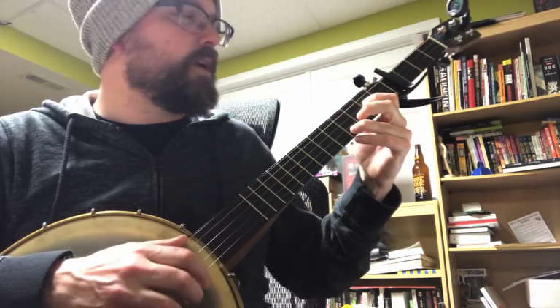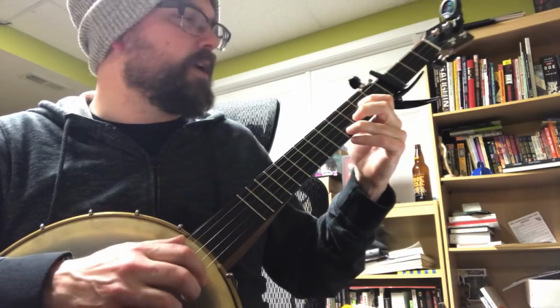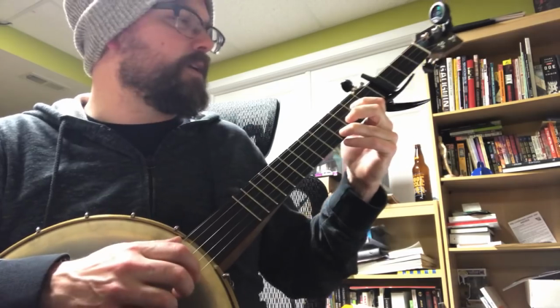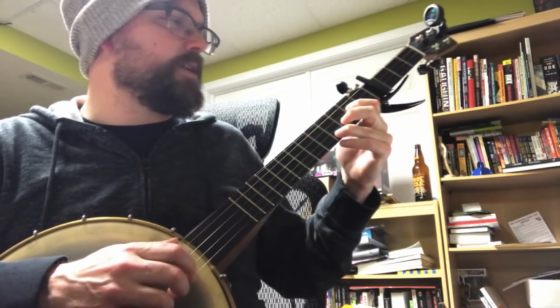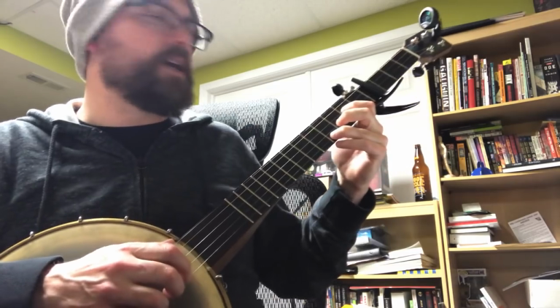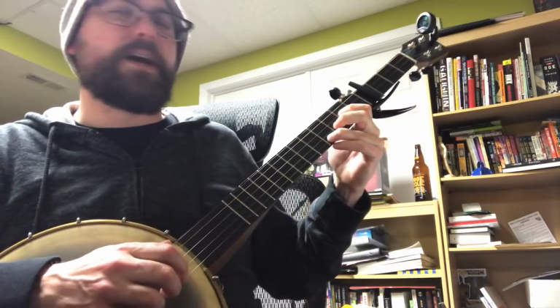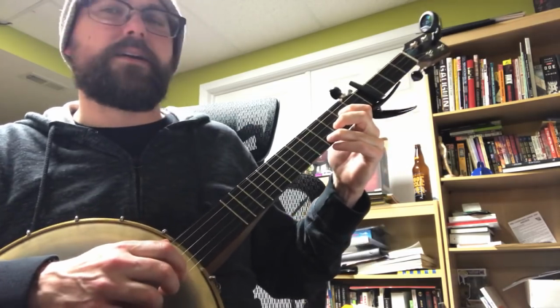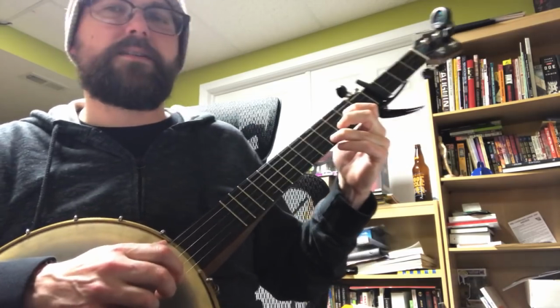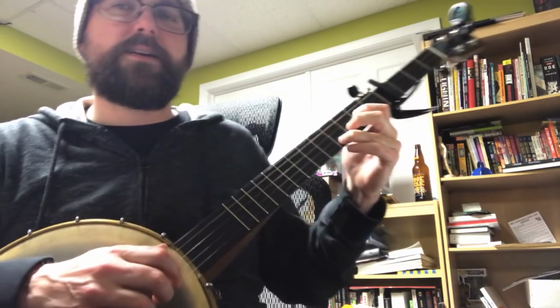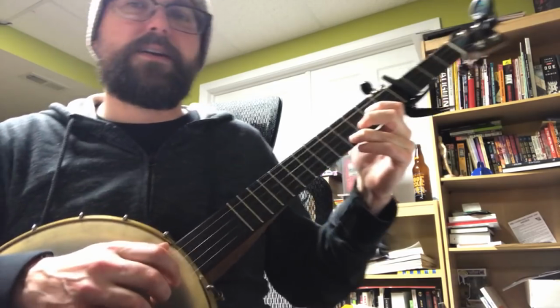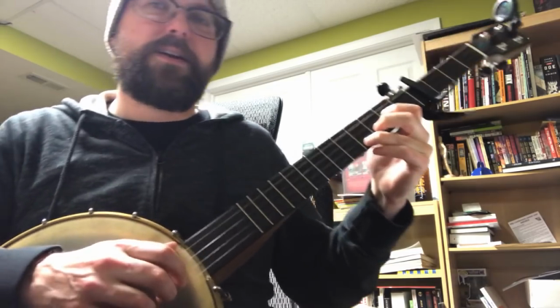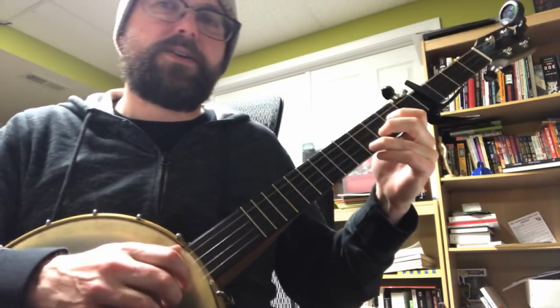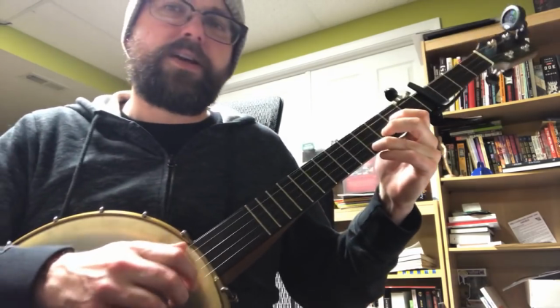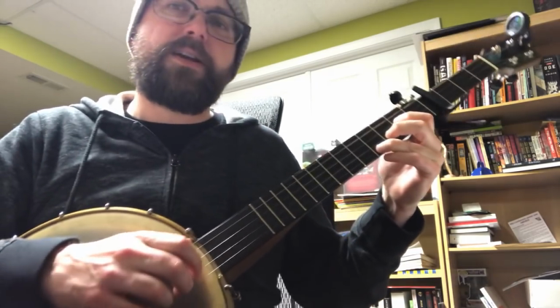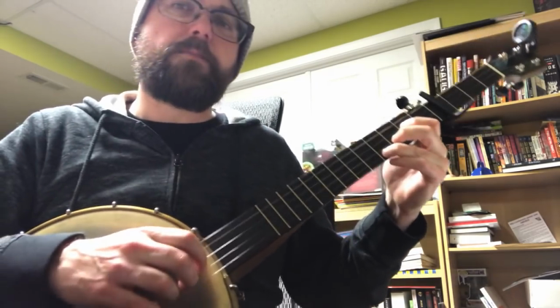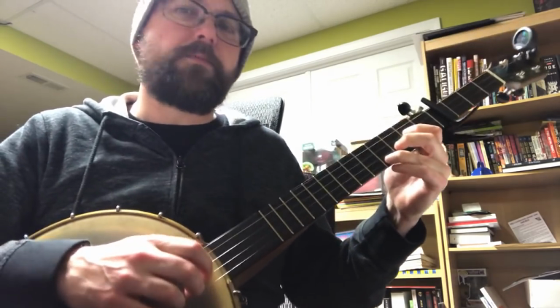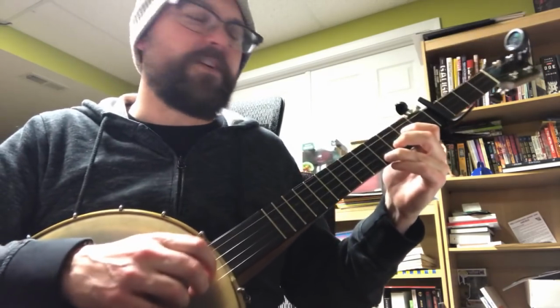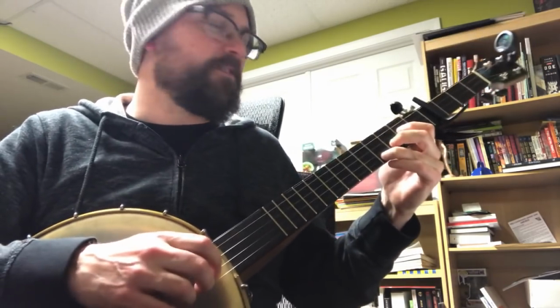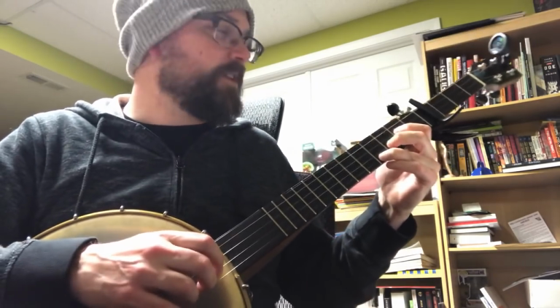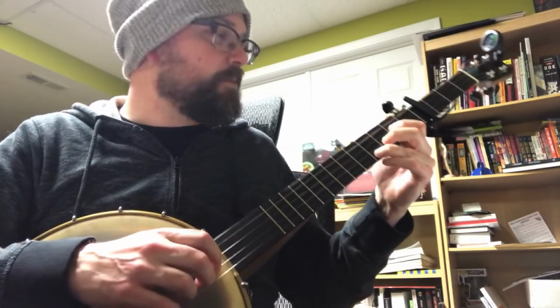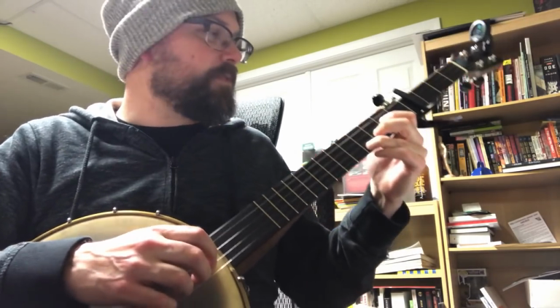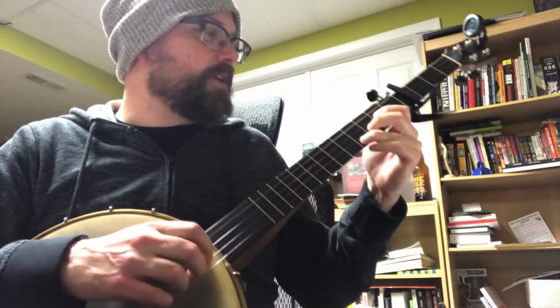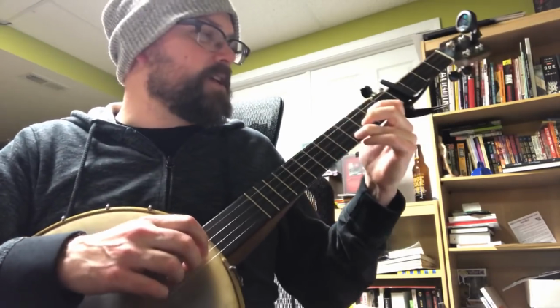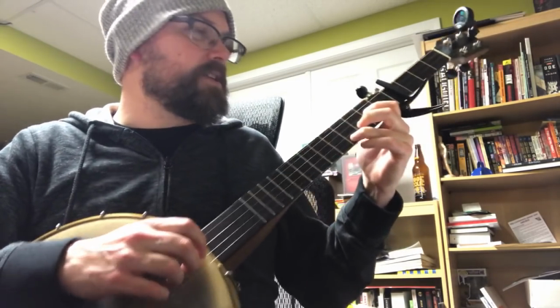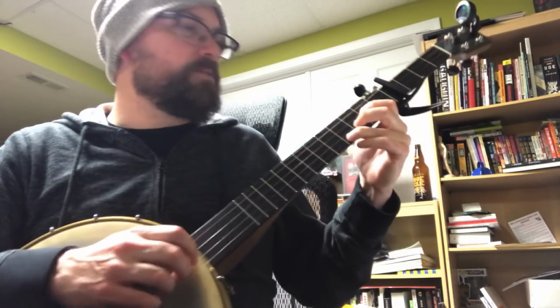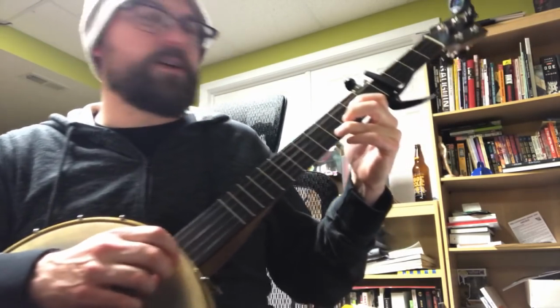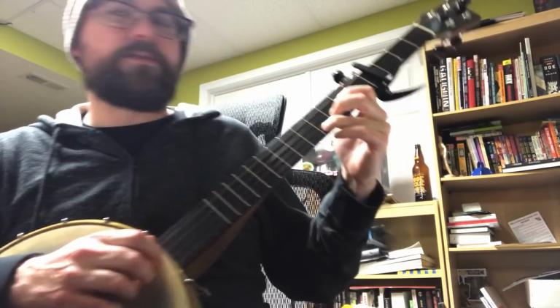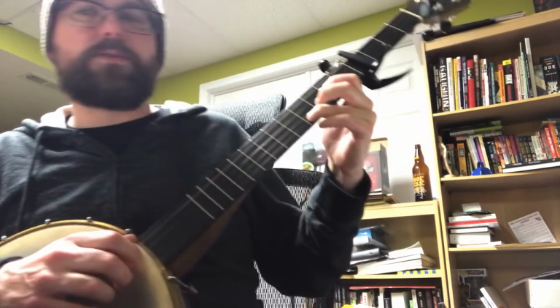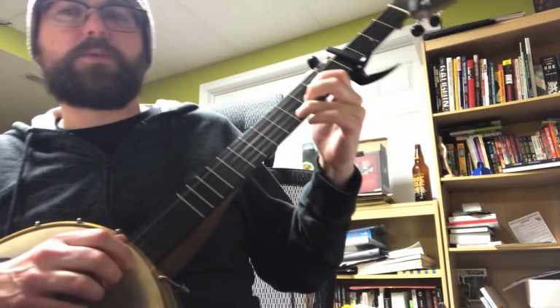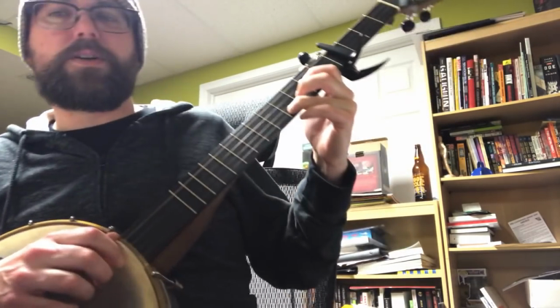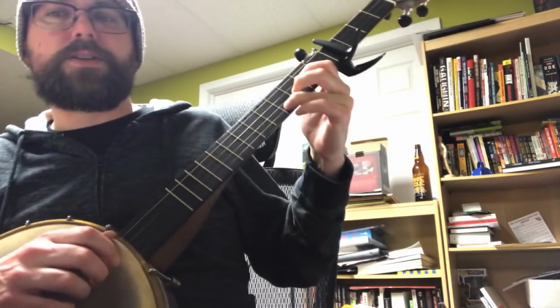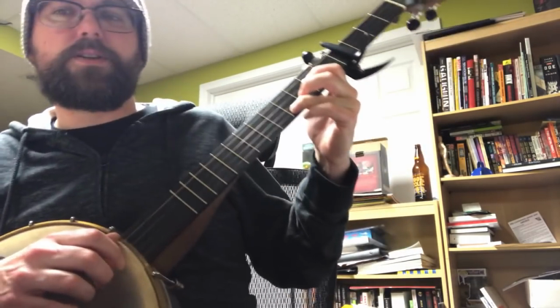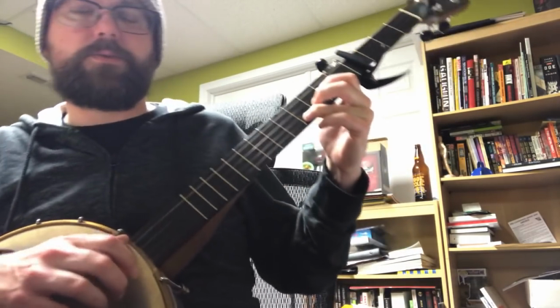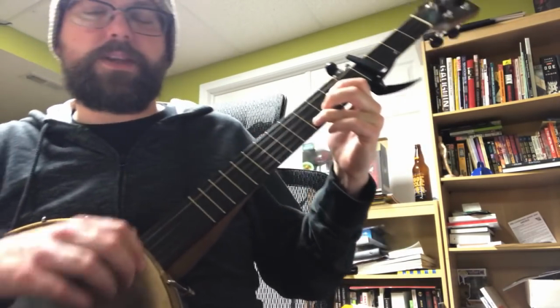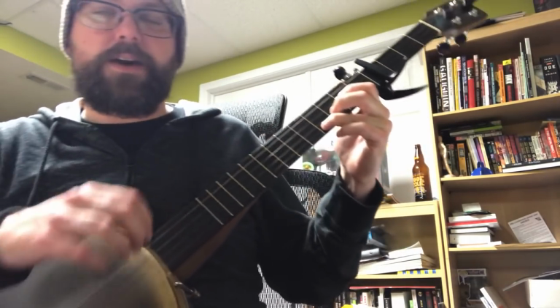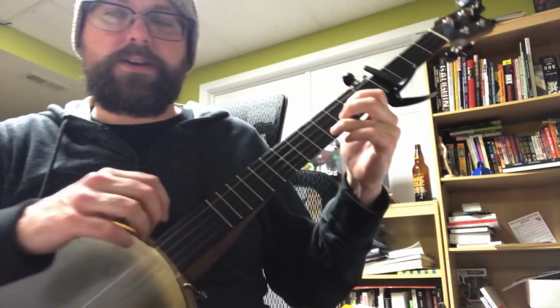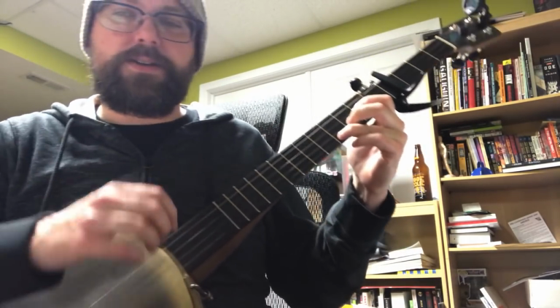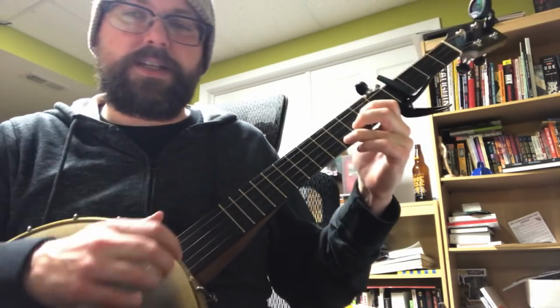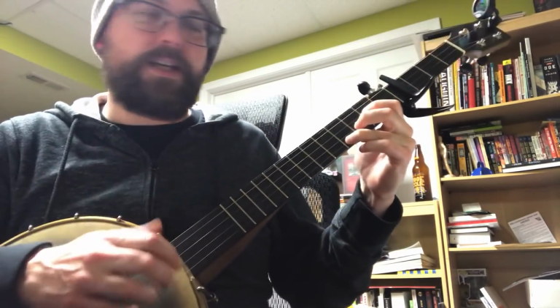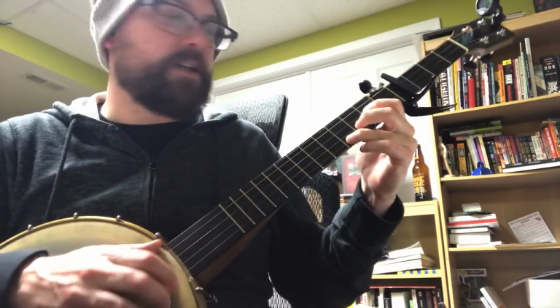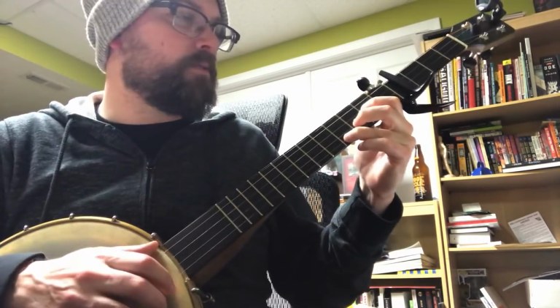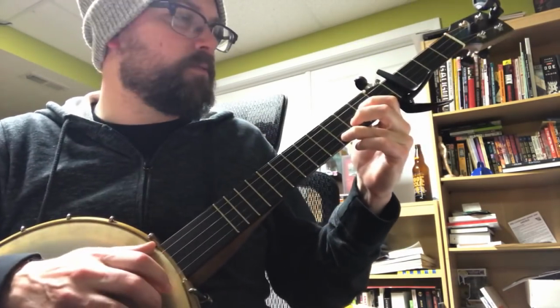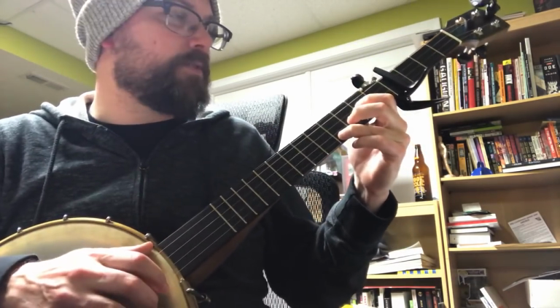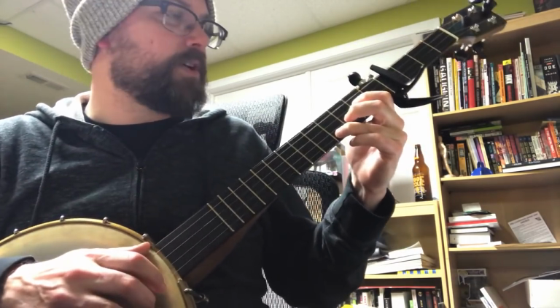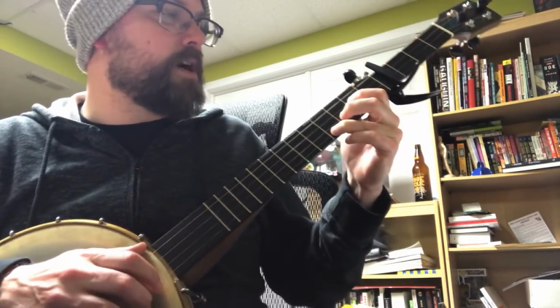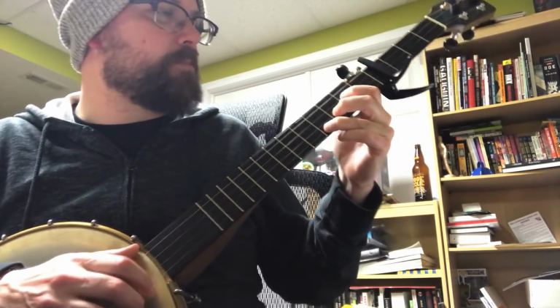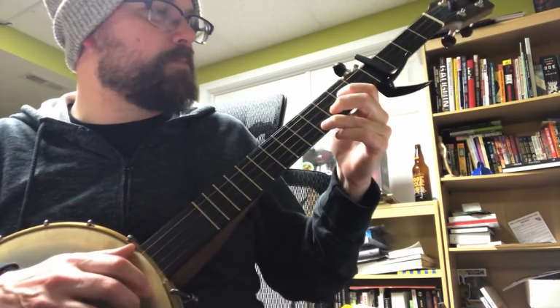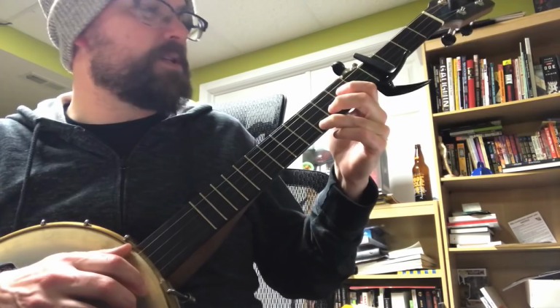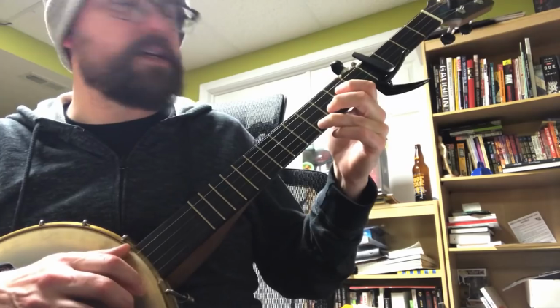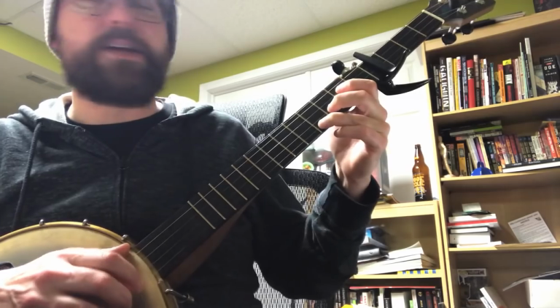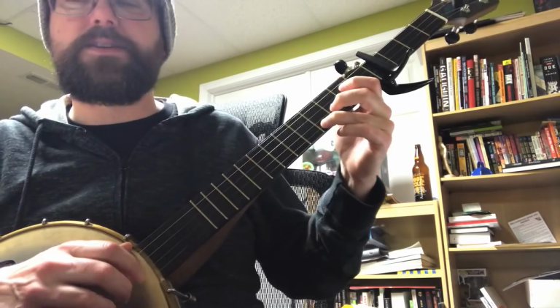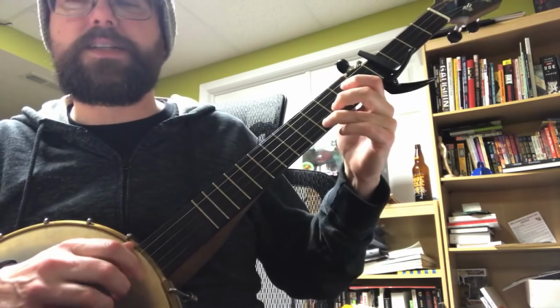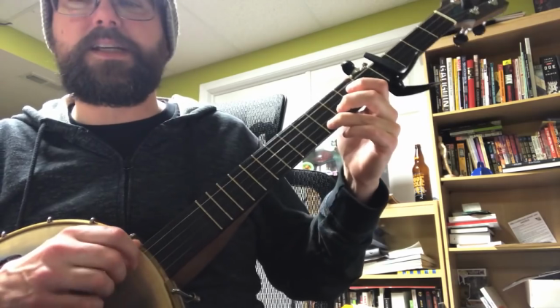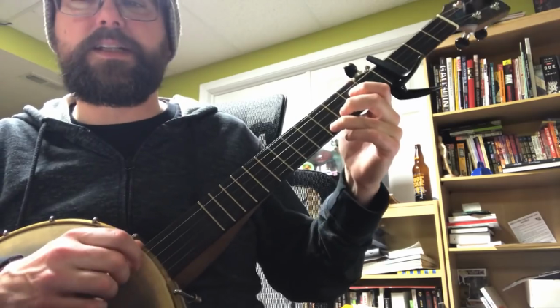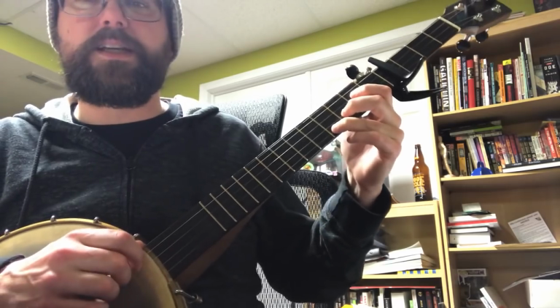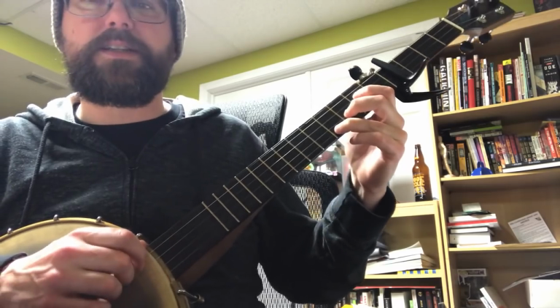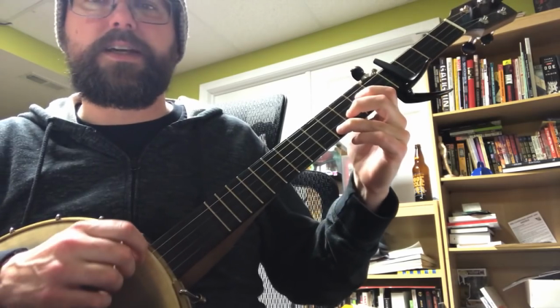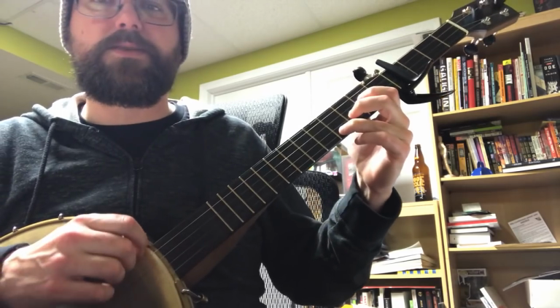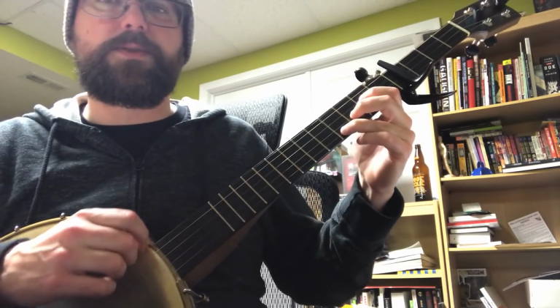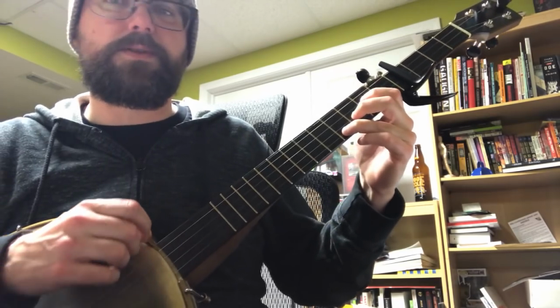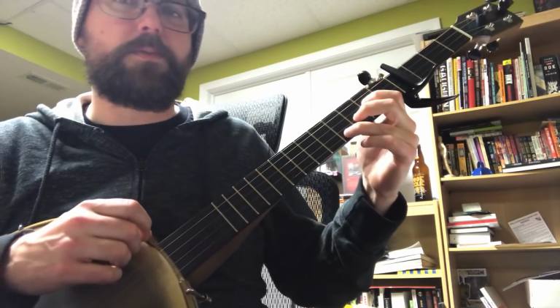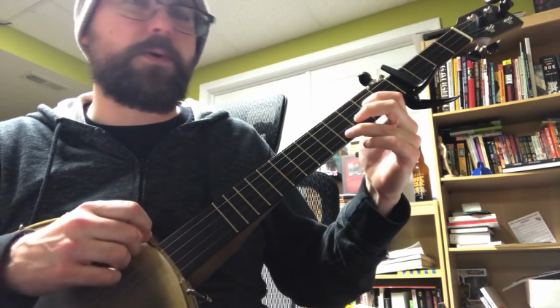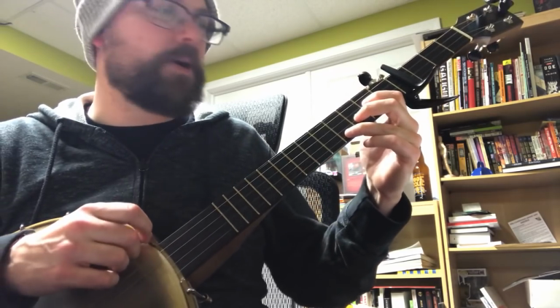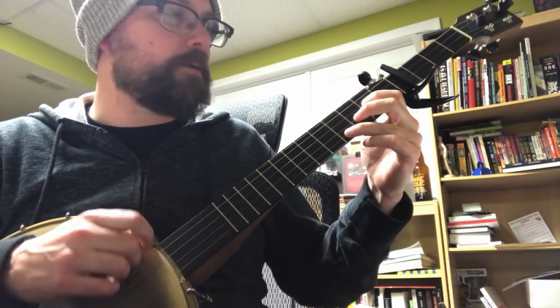You can improvise — whatever works good with how you're singing, whatever complements your singing, that's what's important.